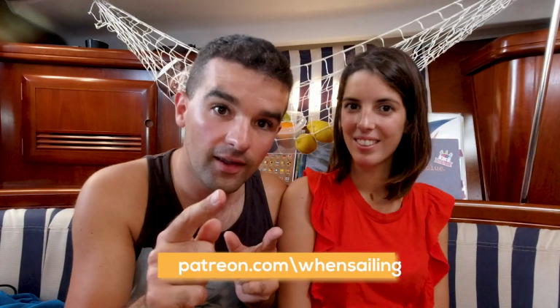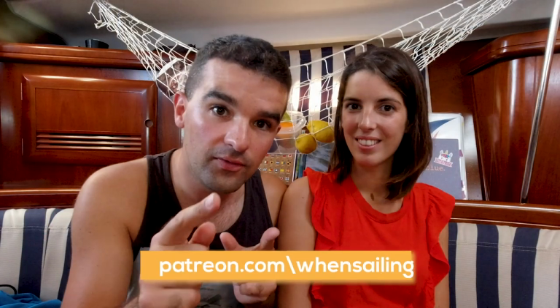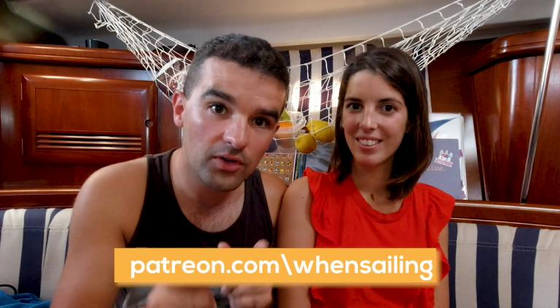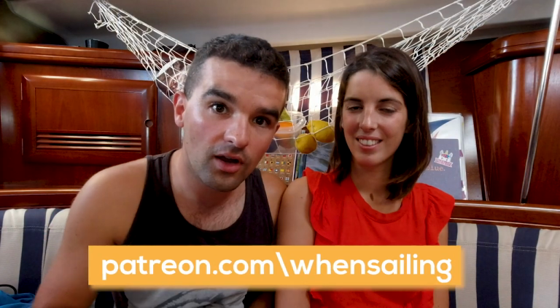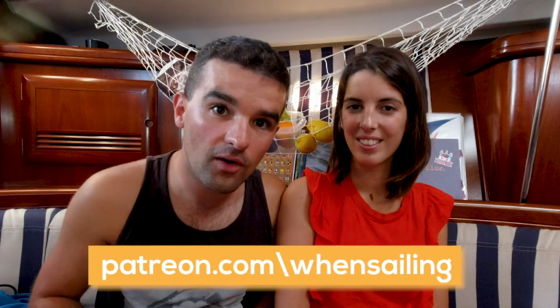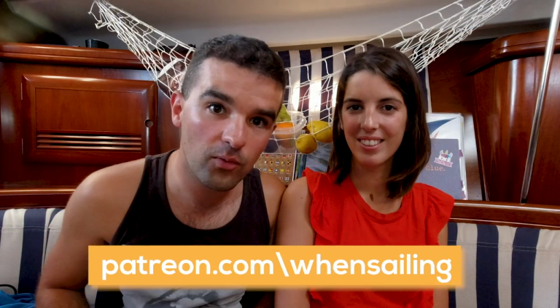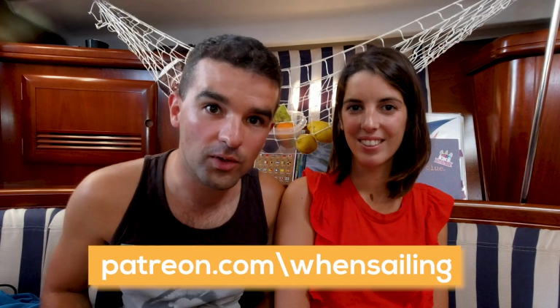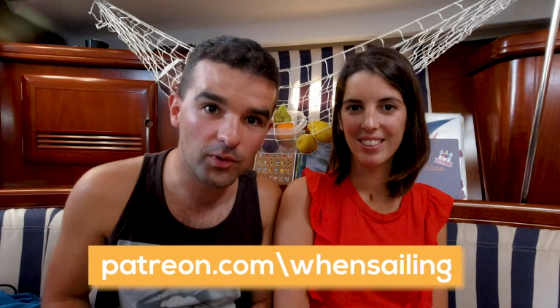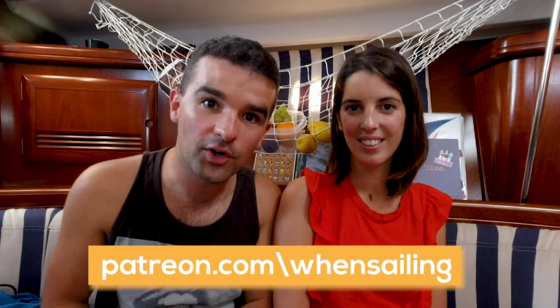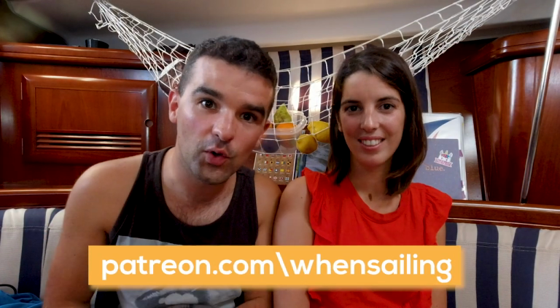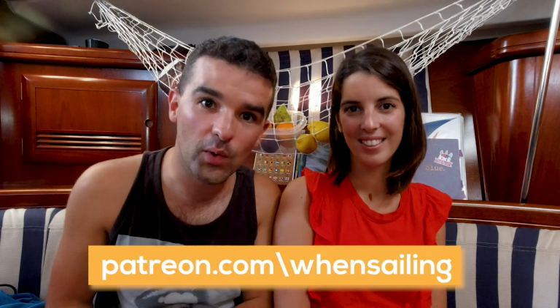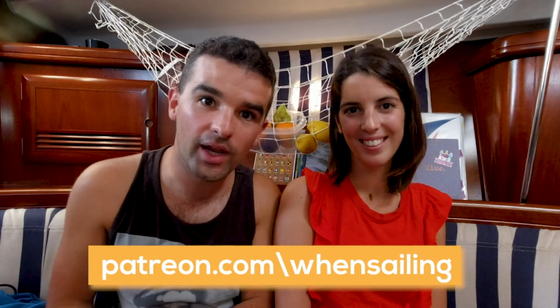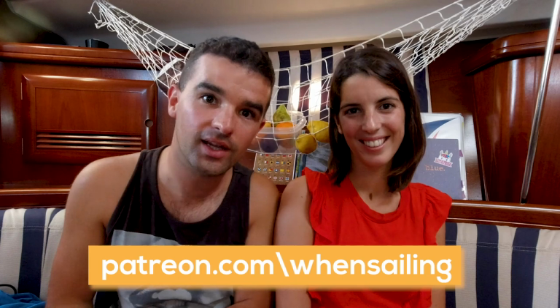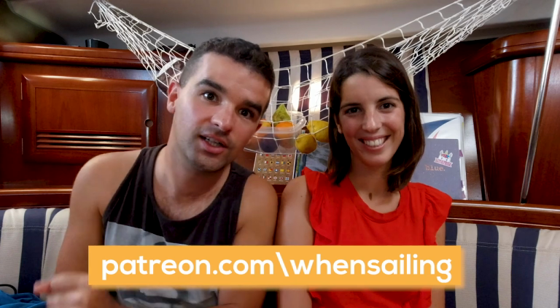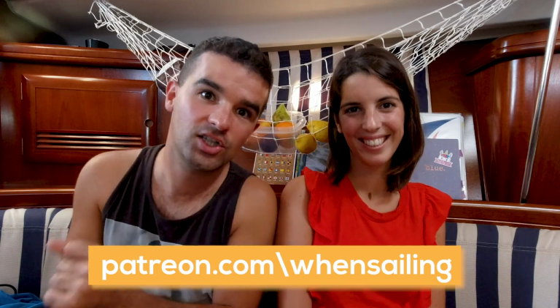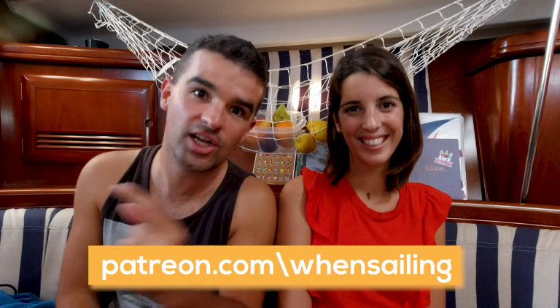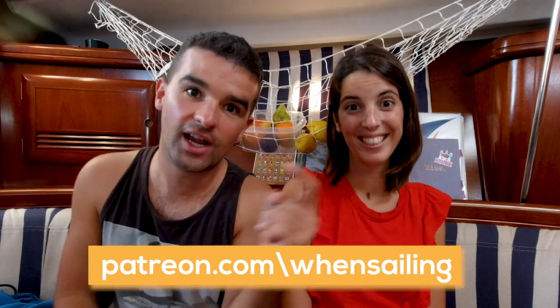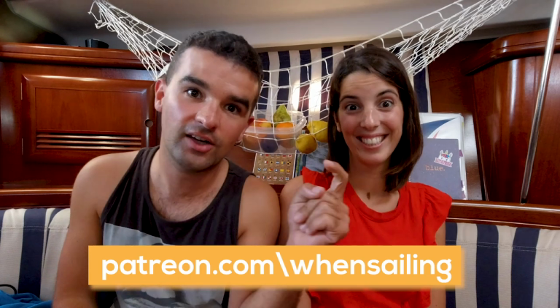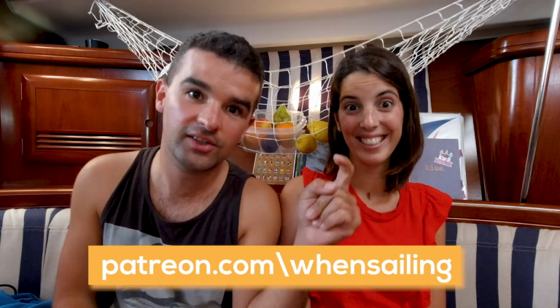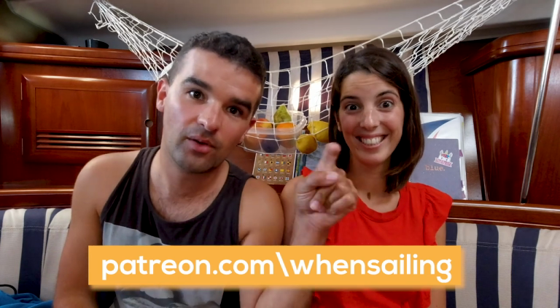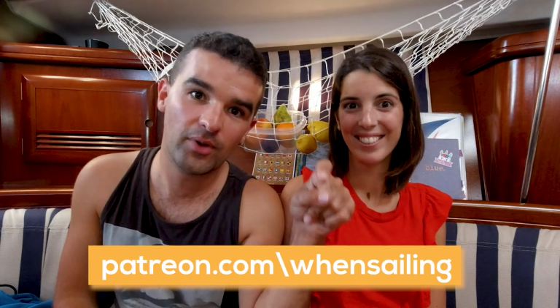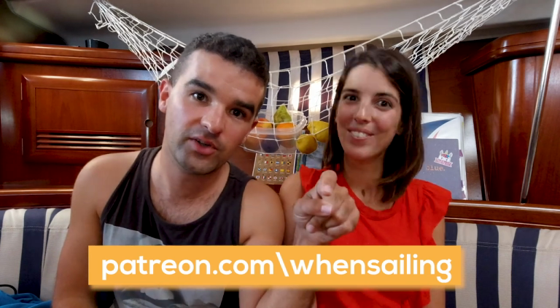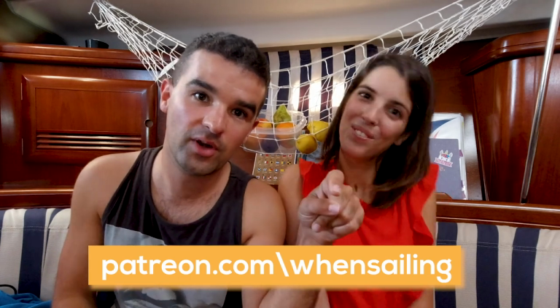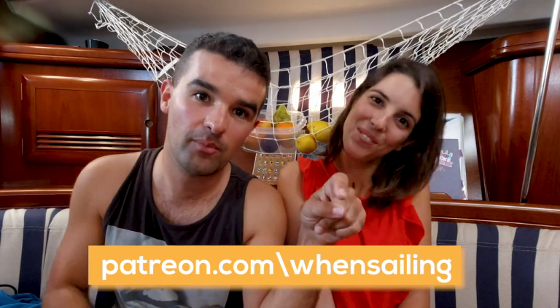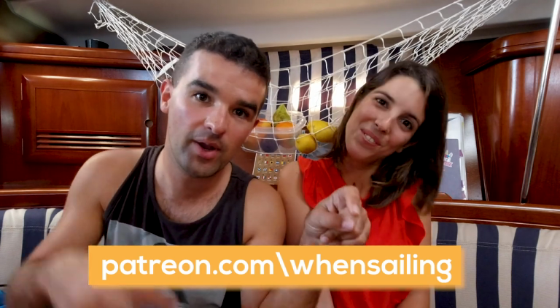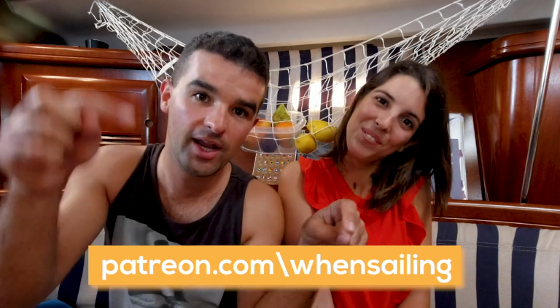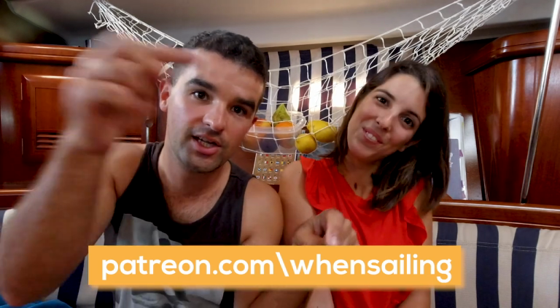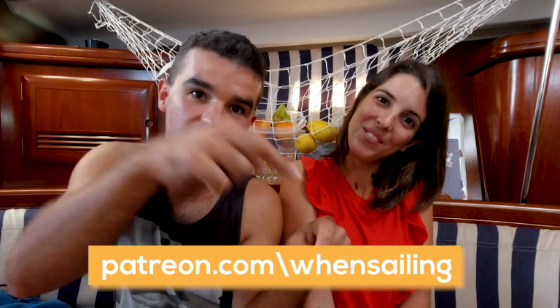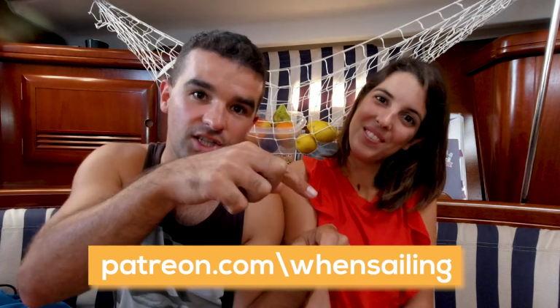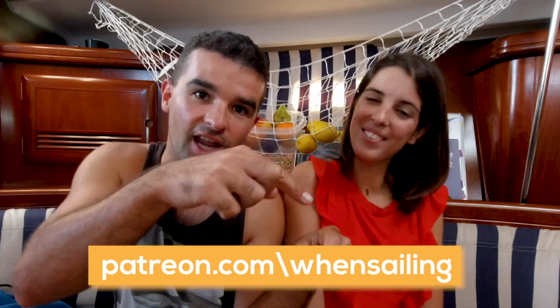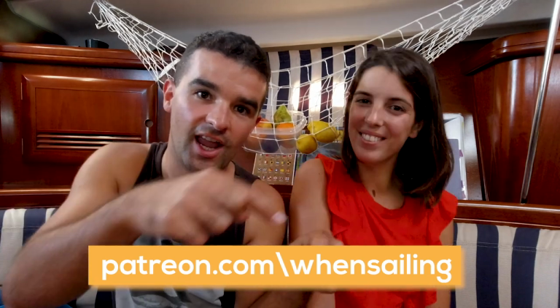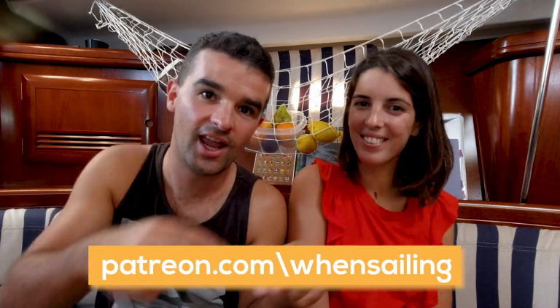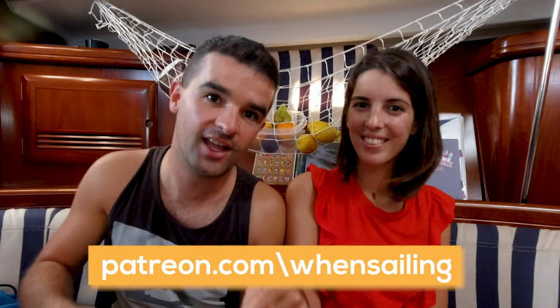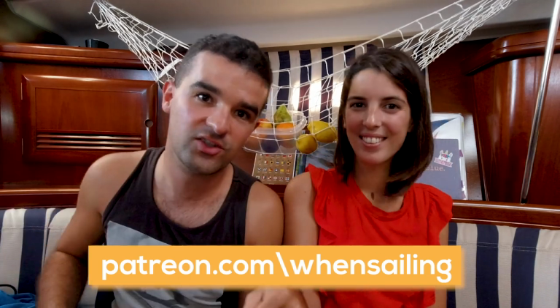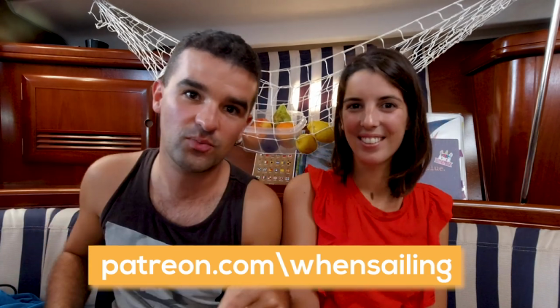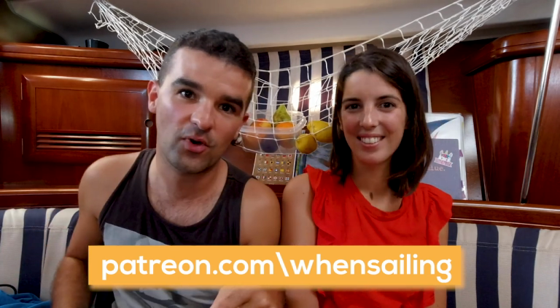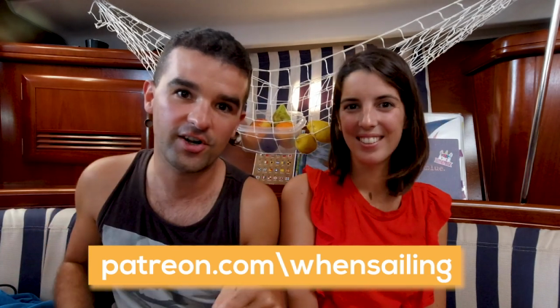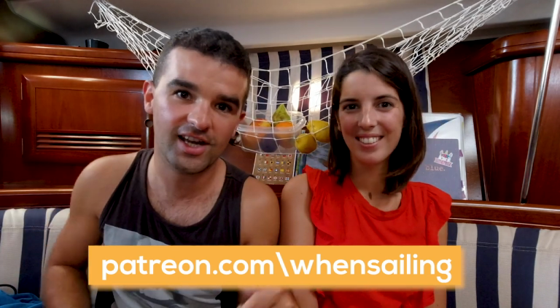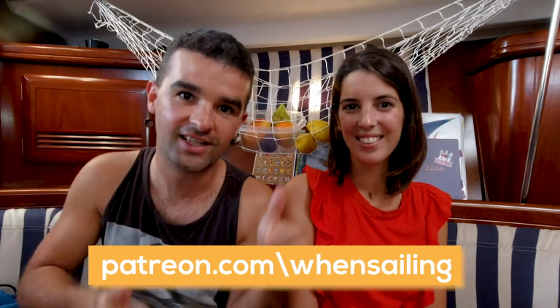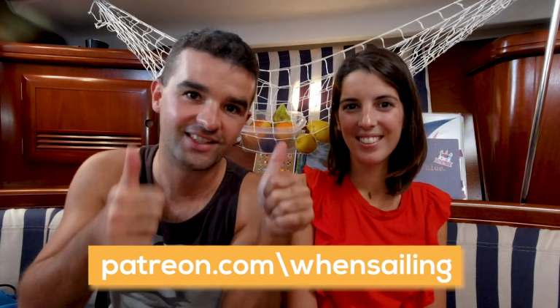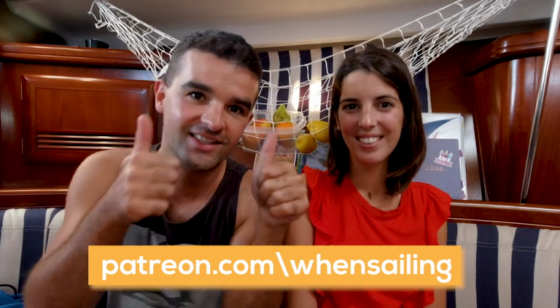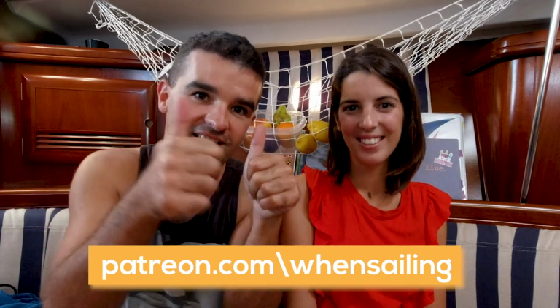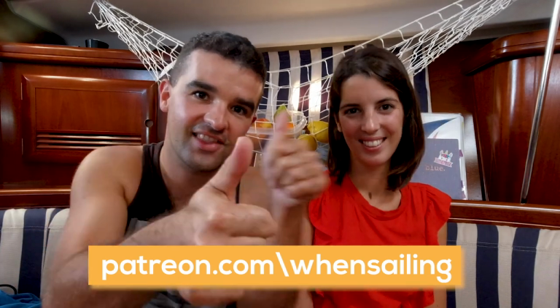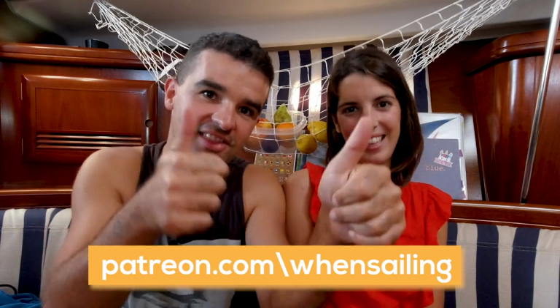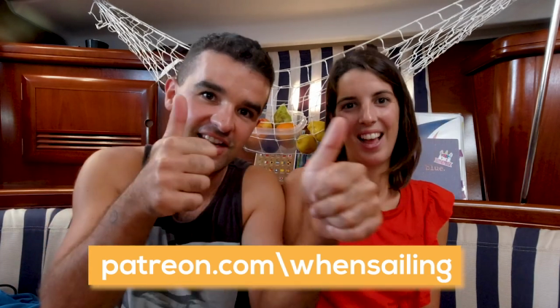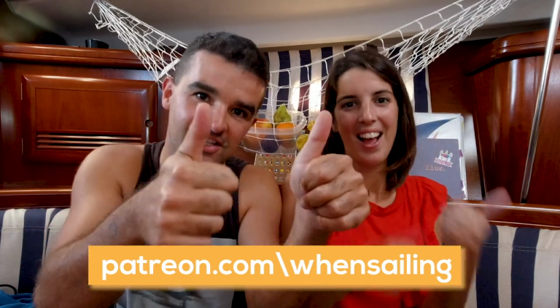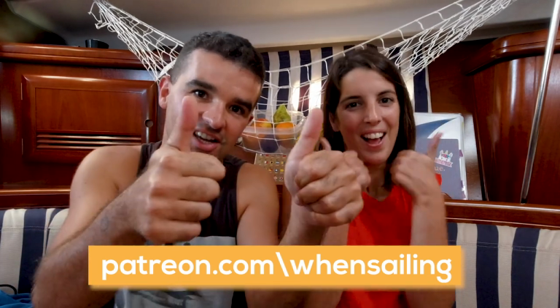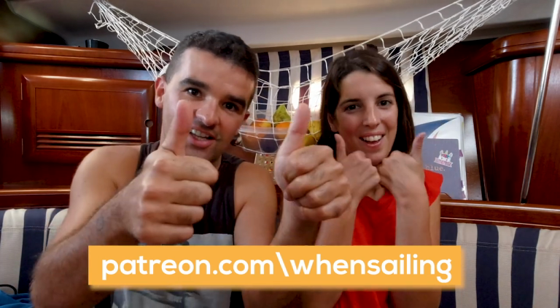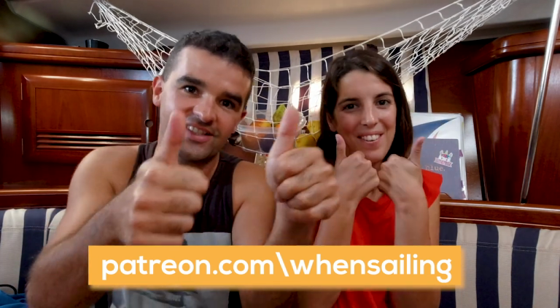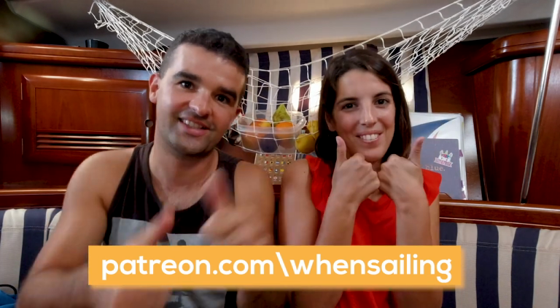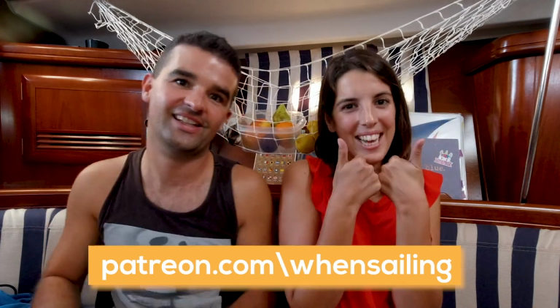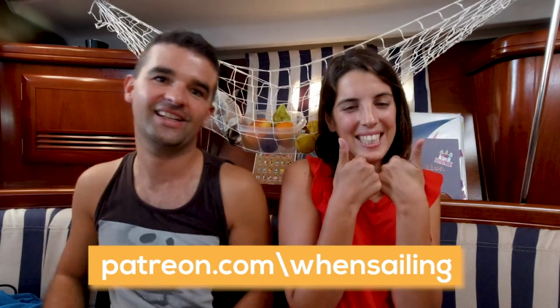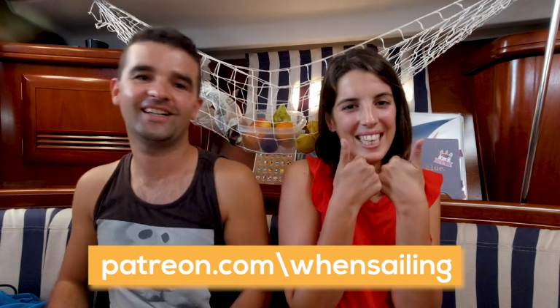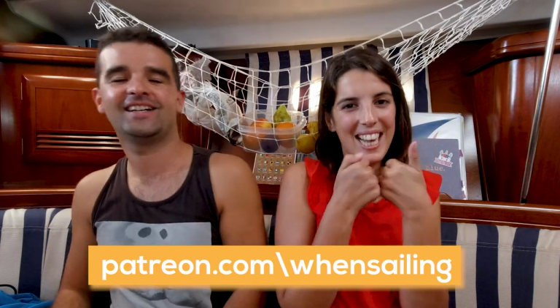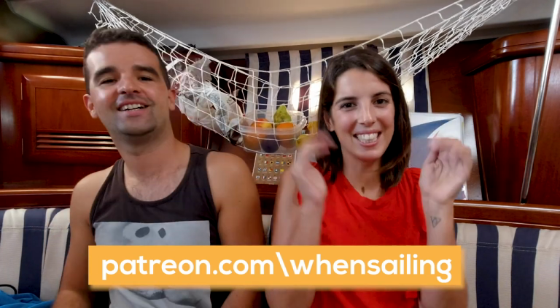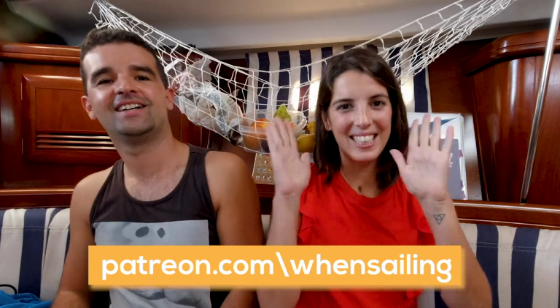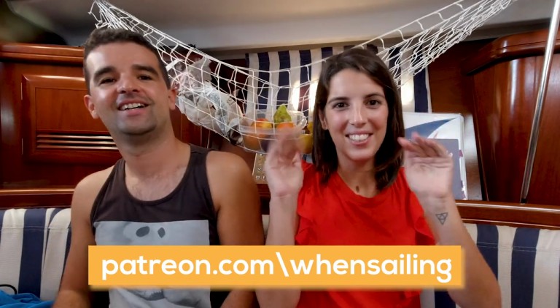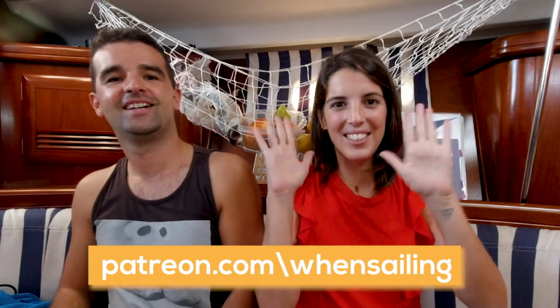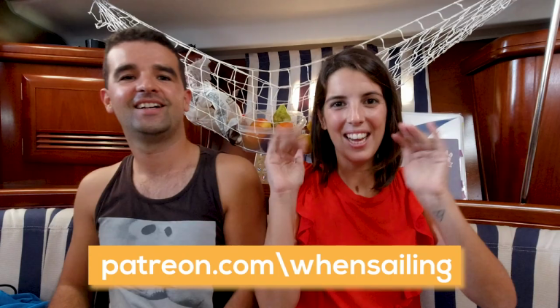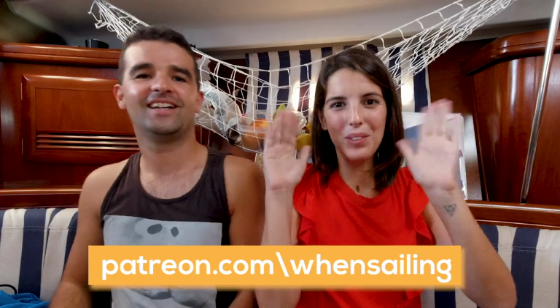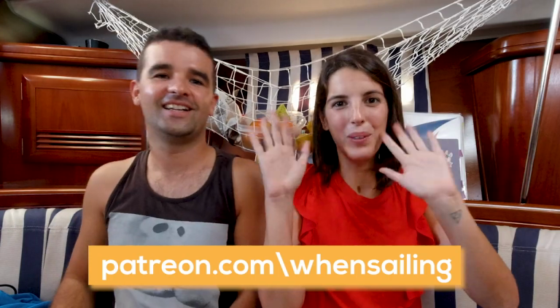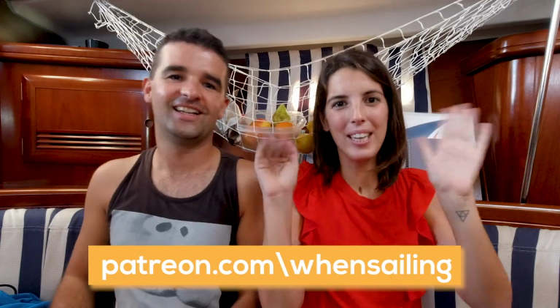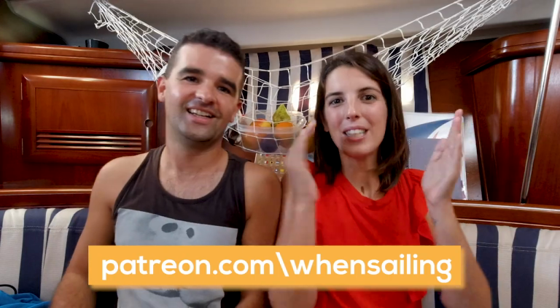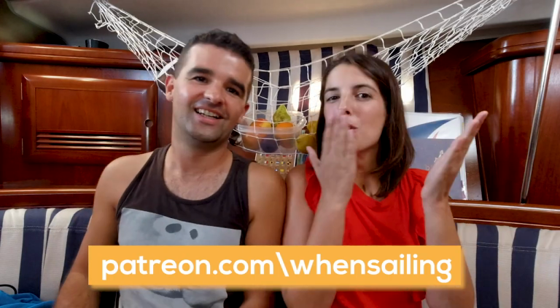If you love what we are doing, check out our Patreon page and support us. Thanks a lot — see you next week.